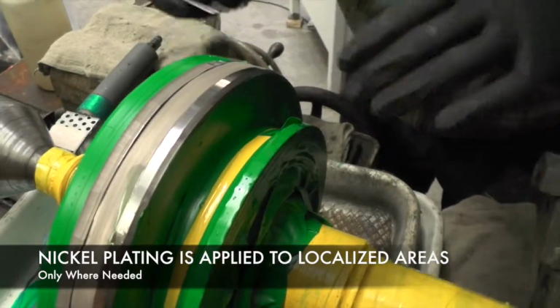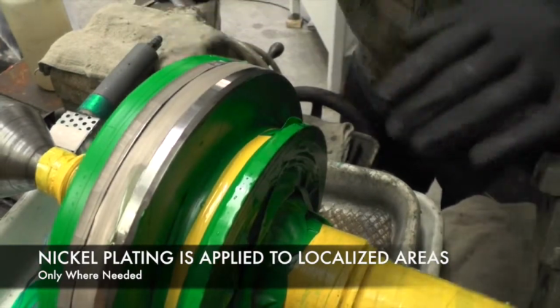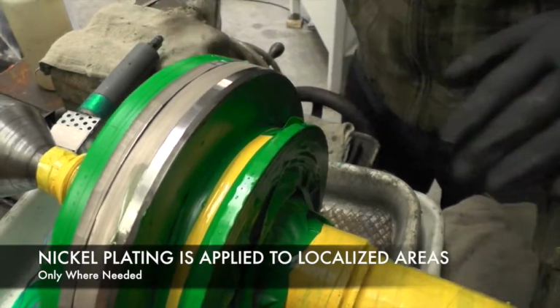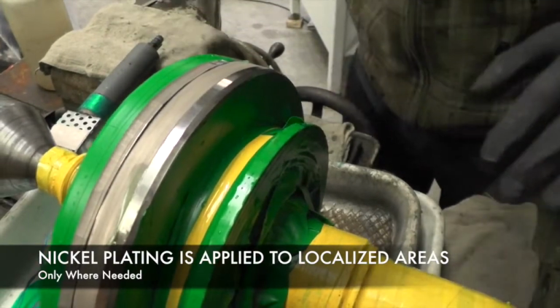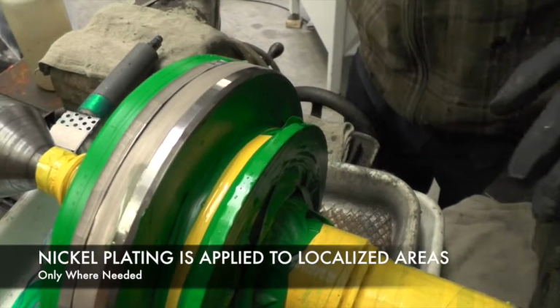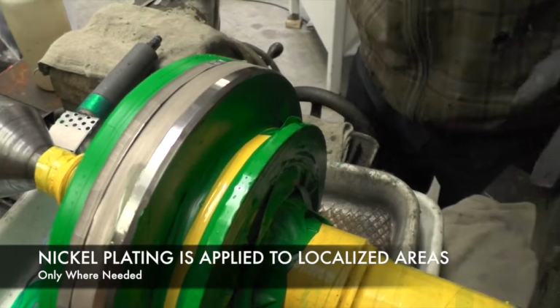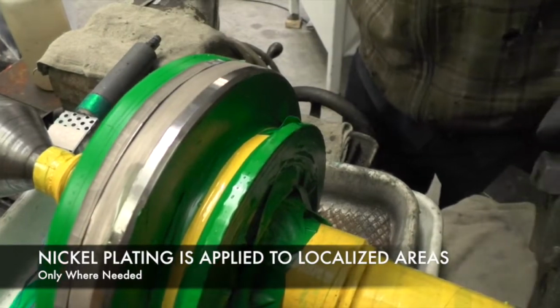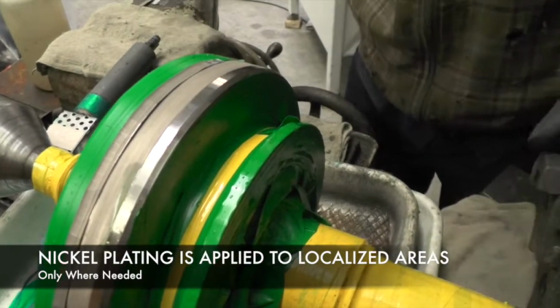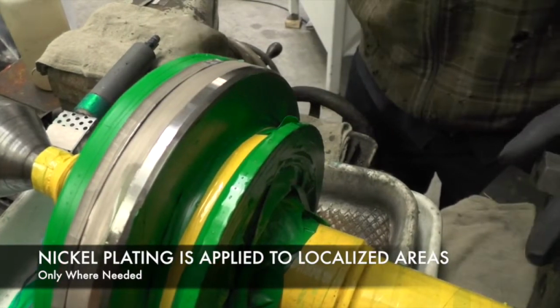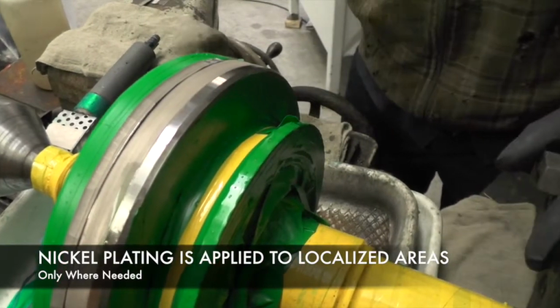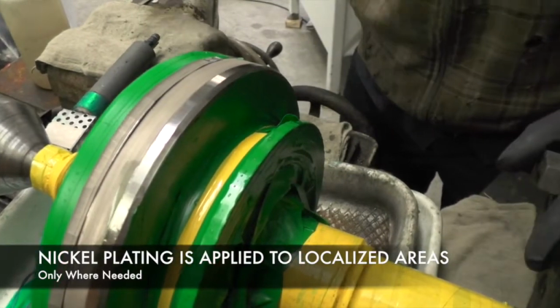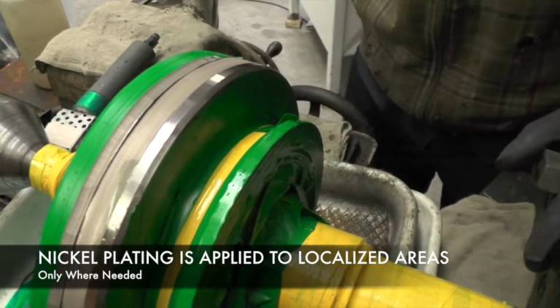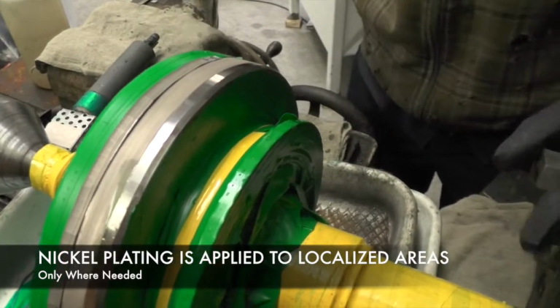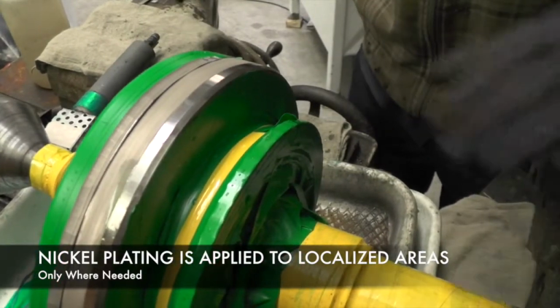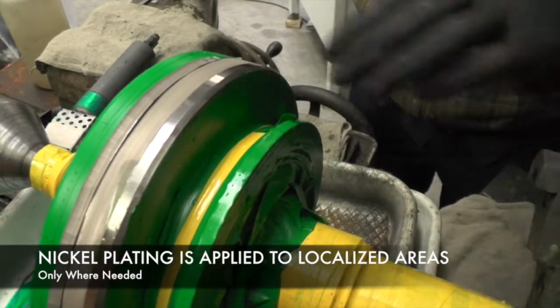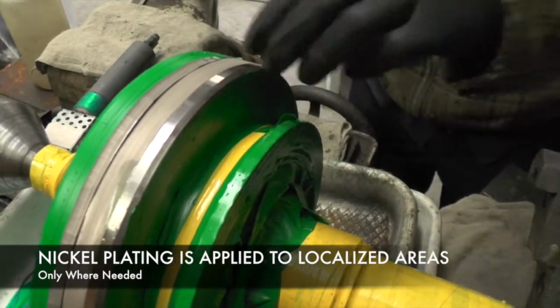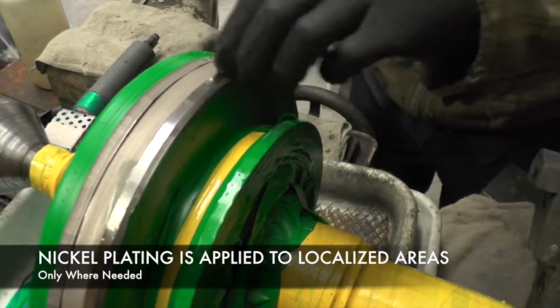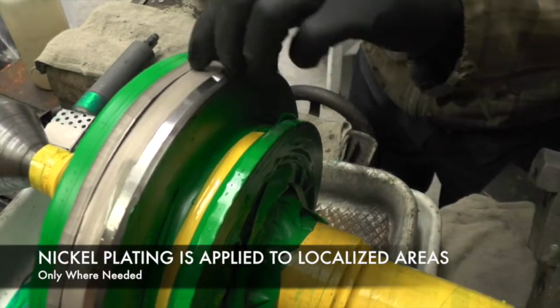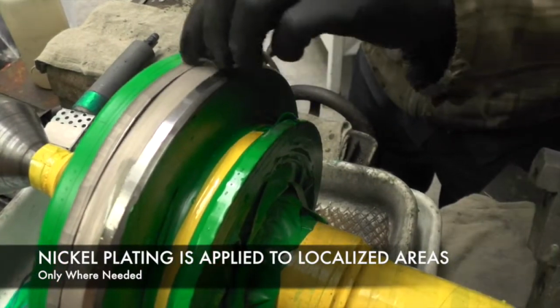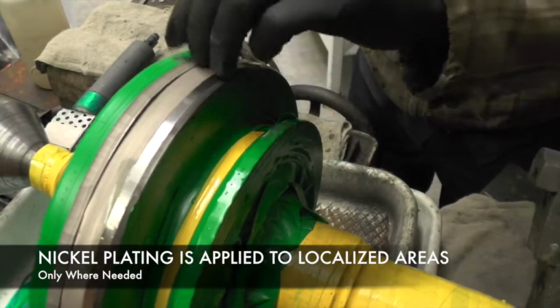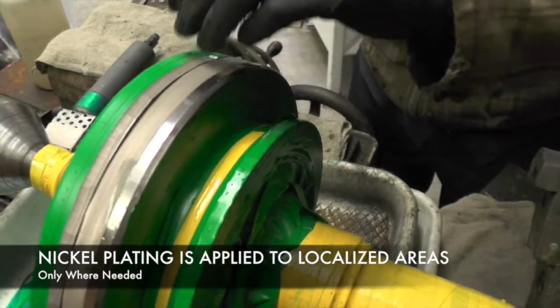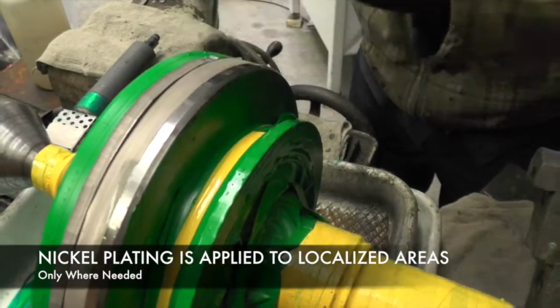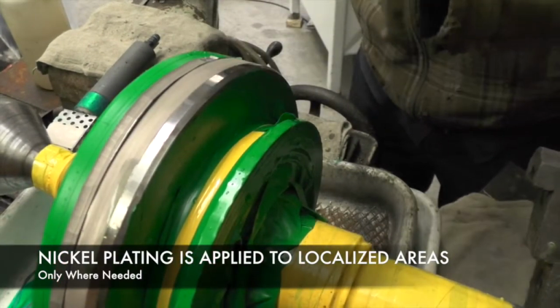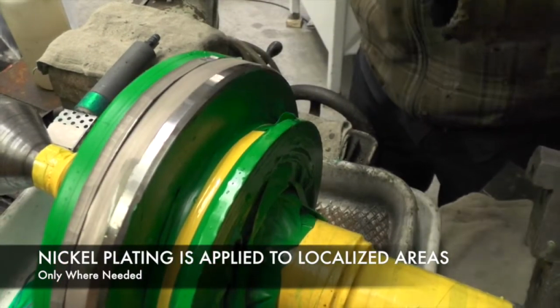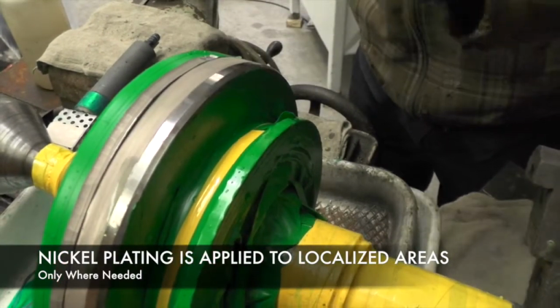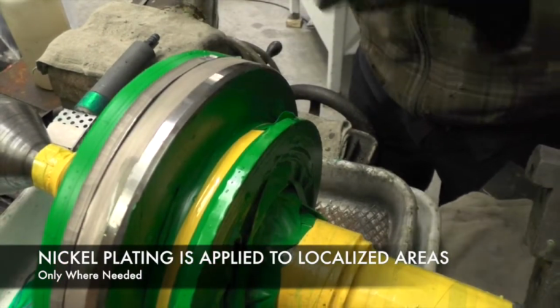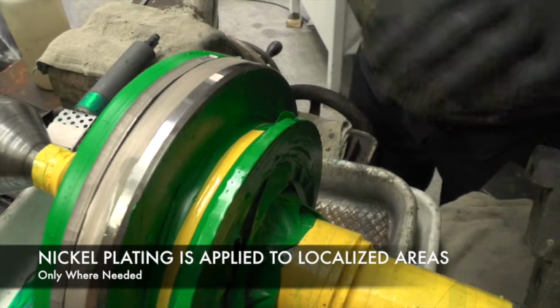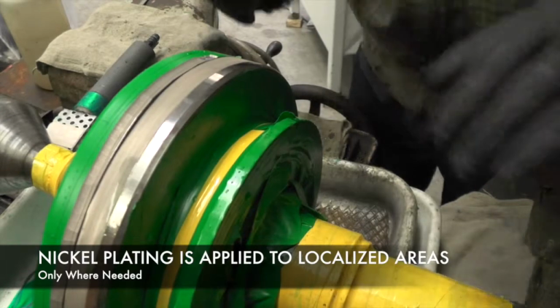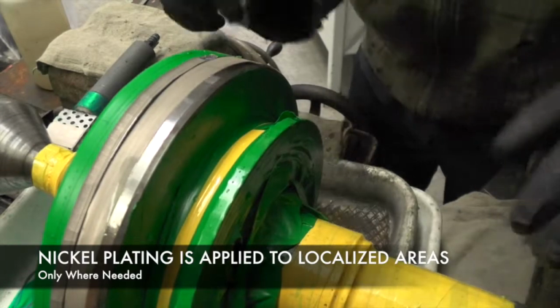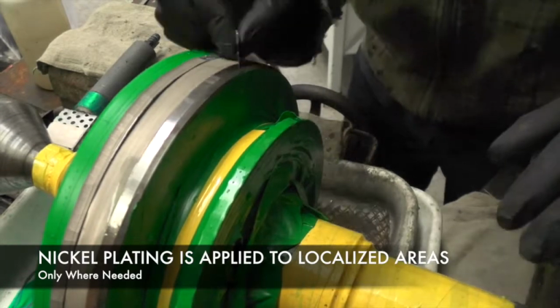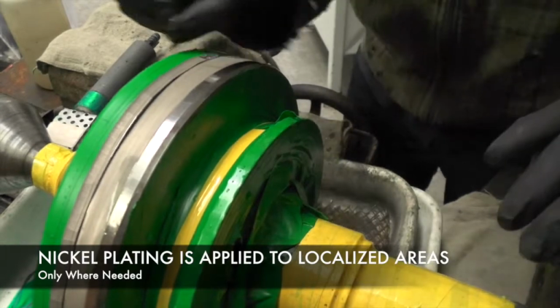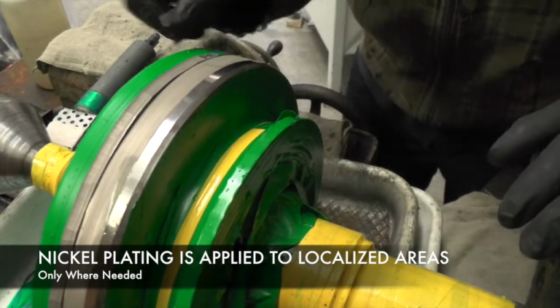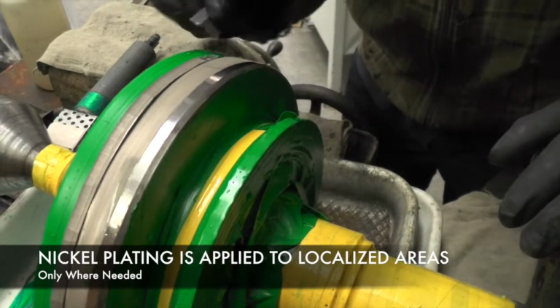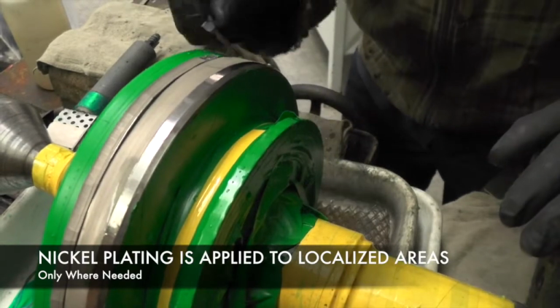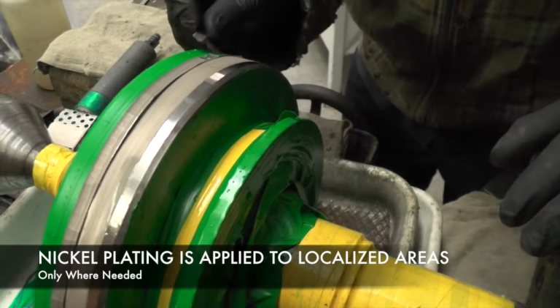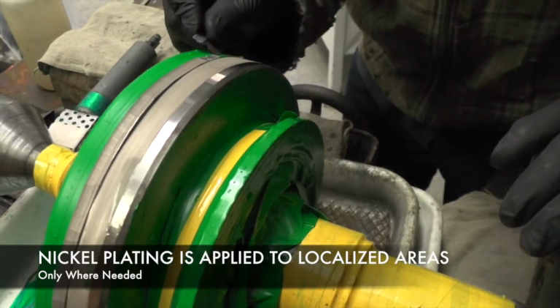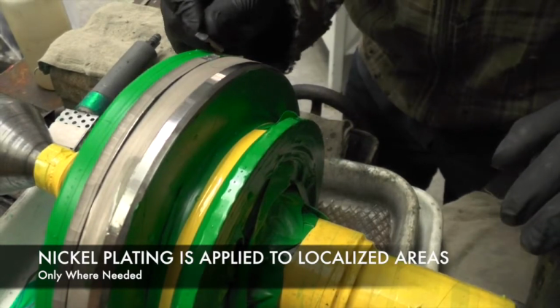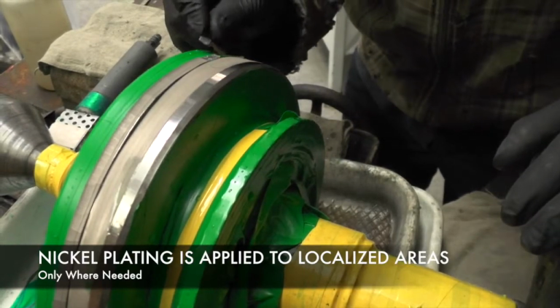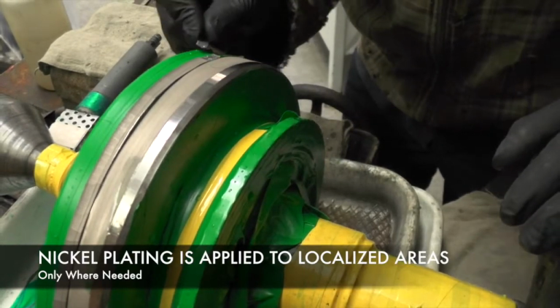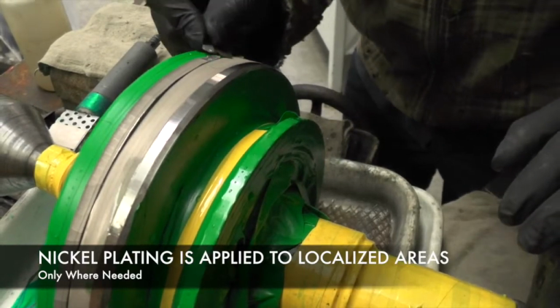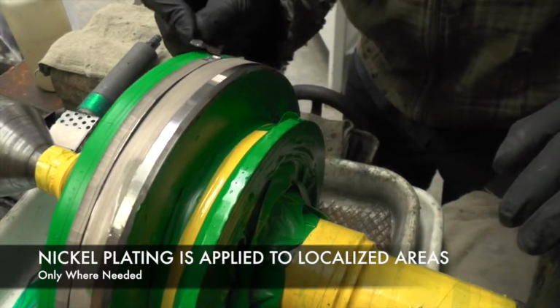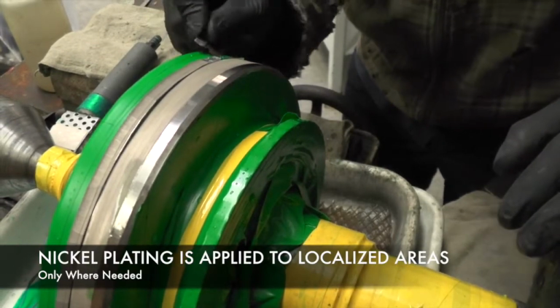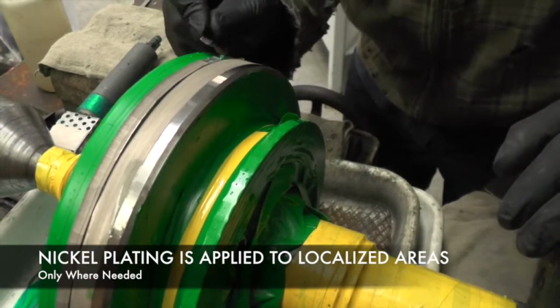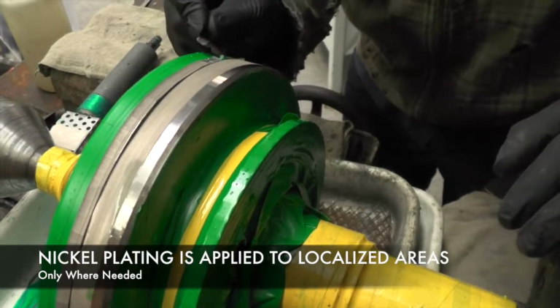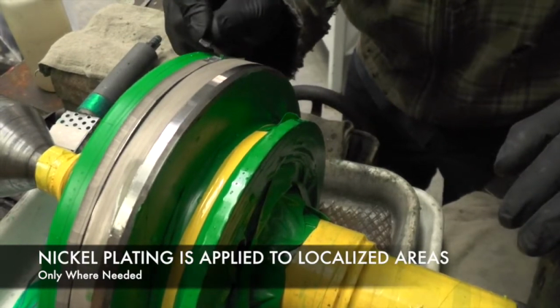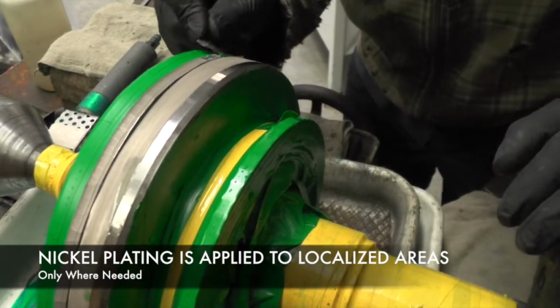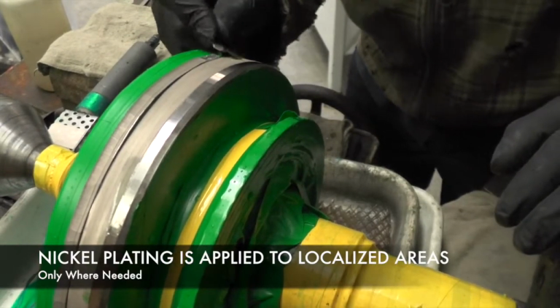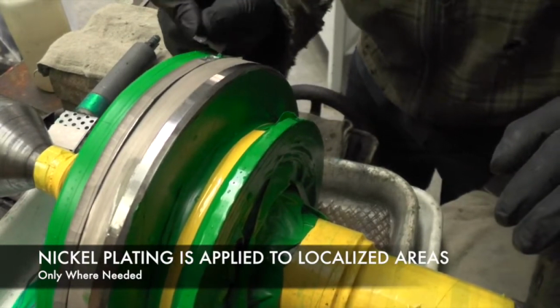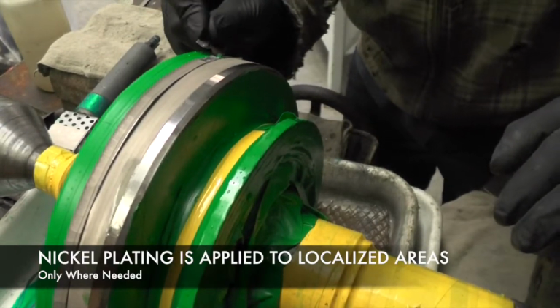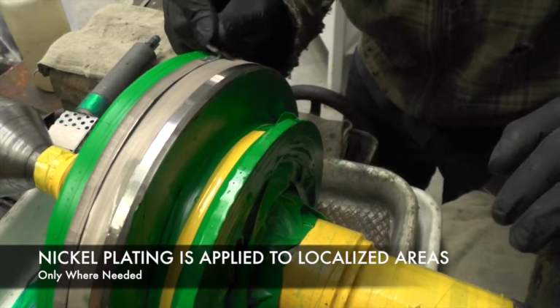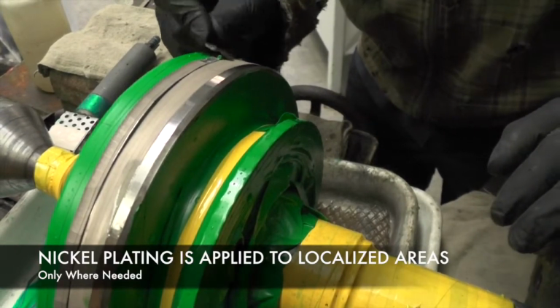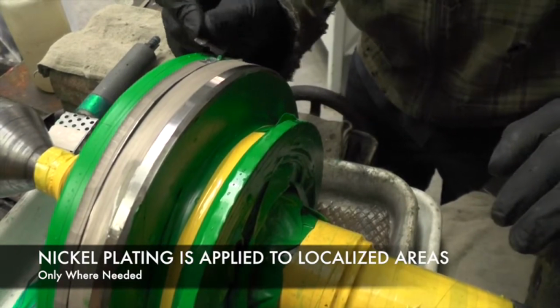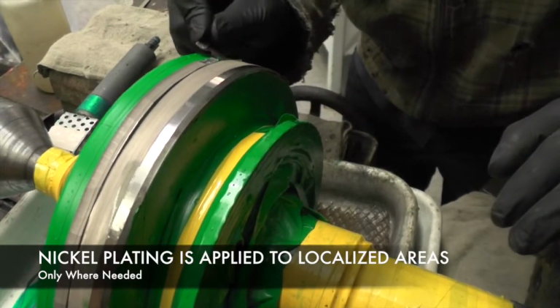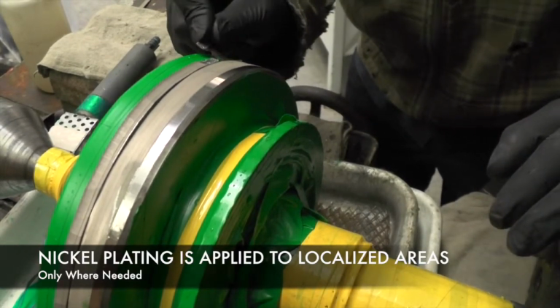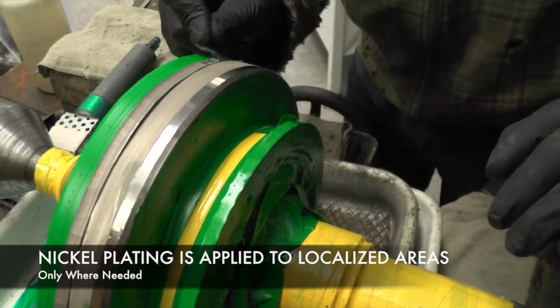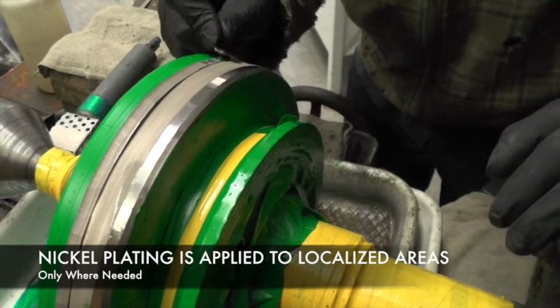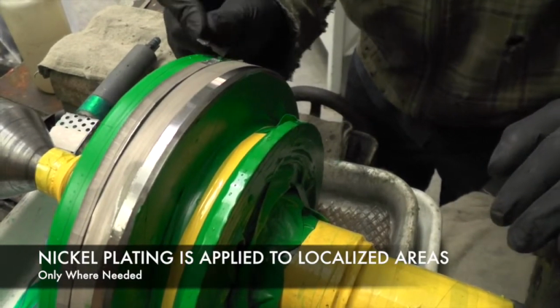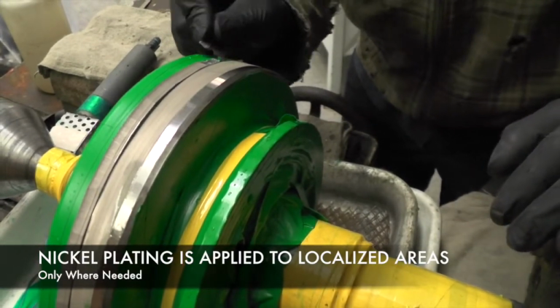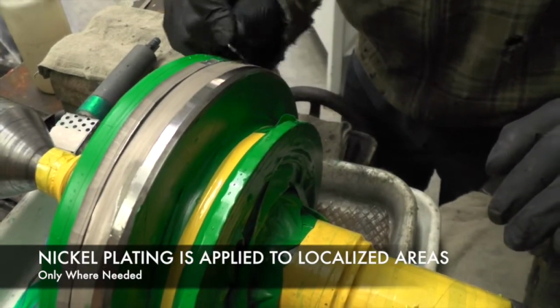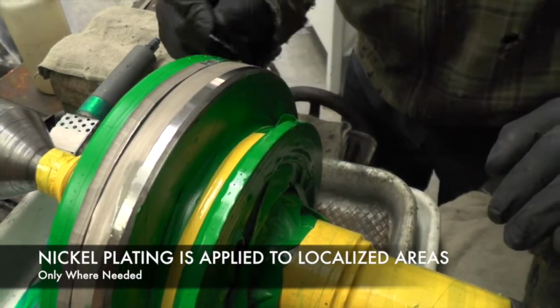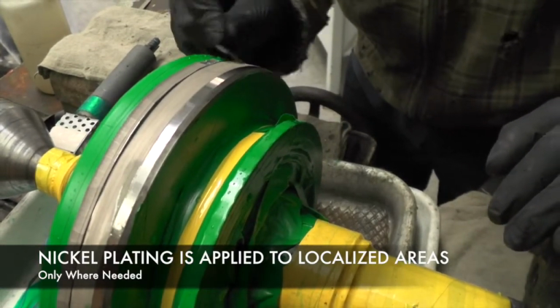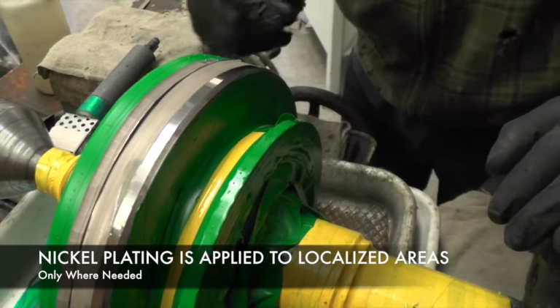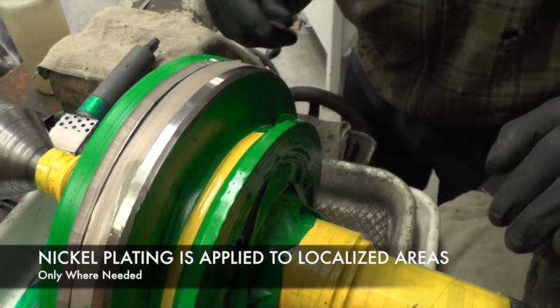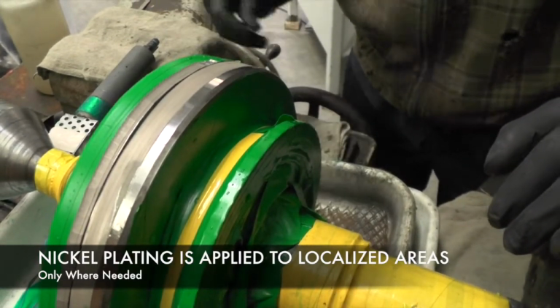However, the nickel is bonded to the steel. As you can see, you can't pick anything up by picking at it with a razor blade.